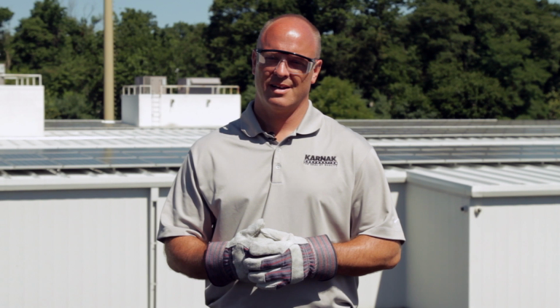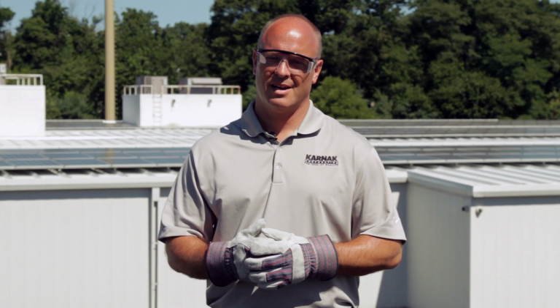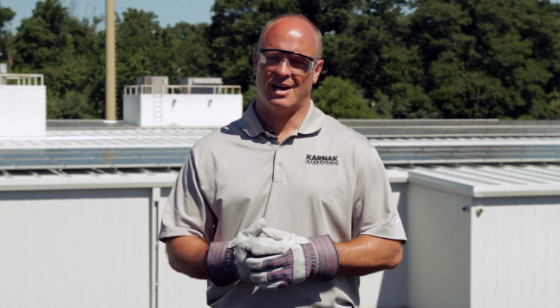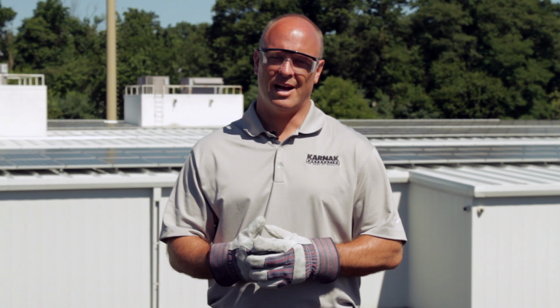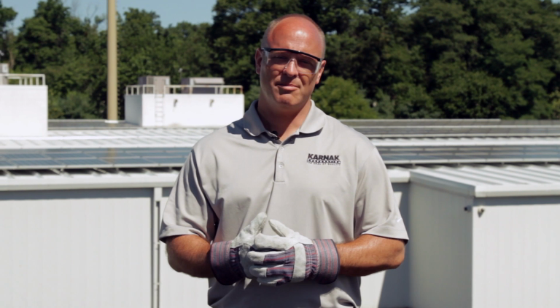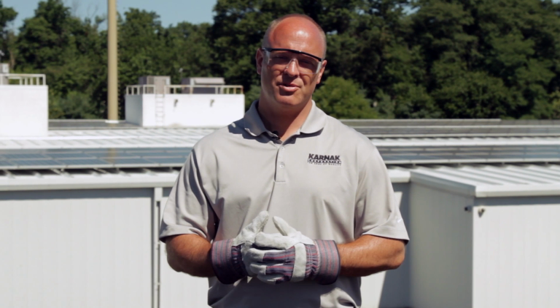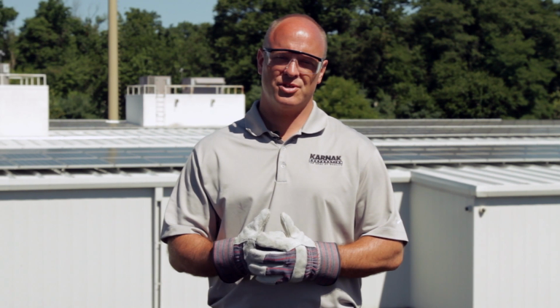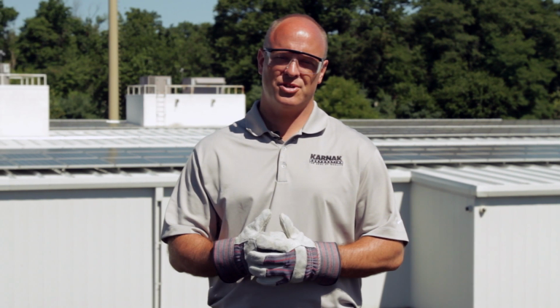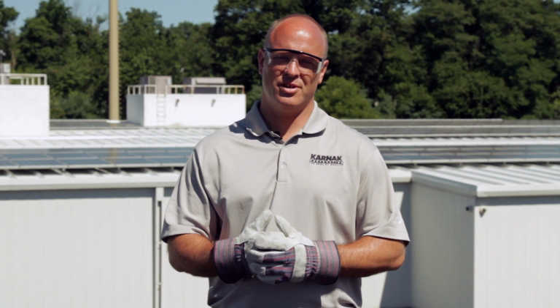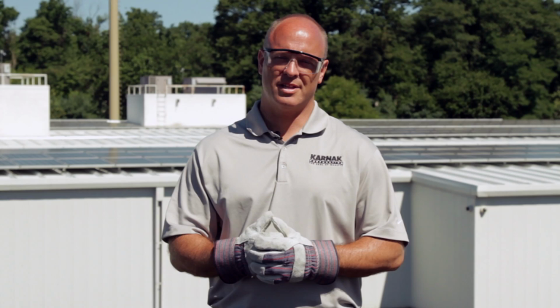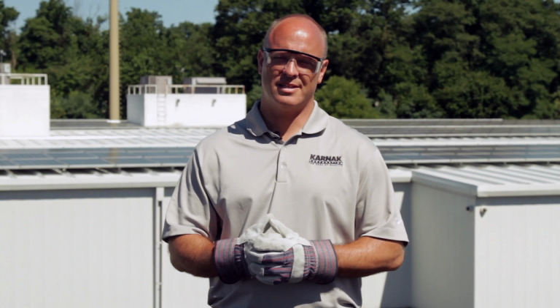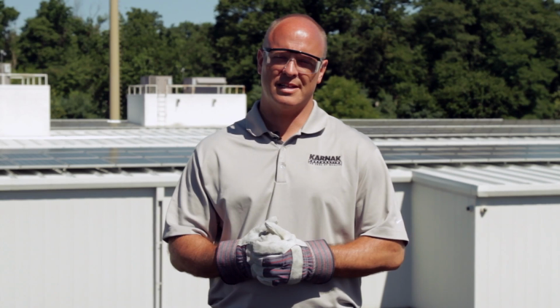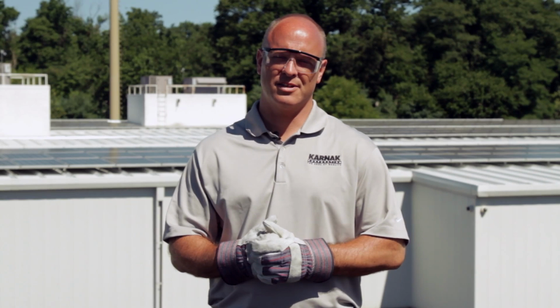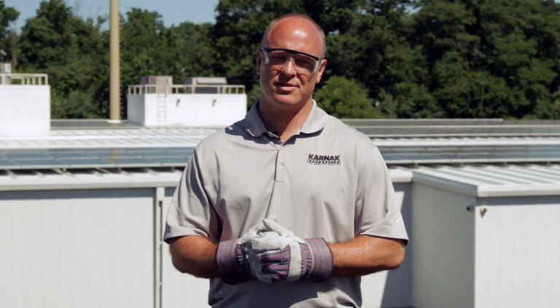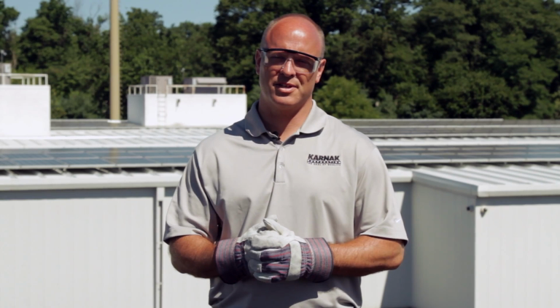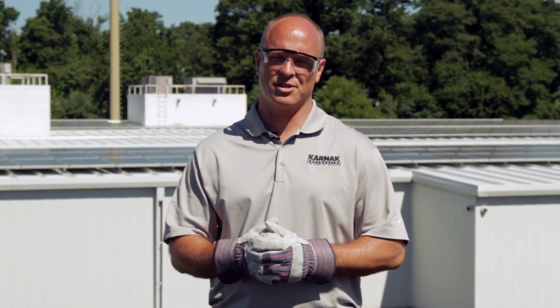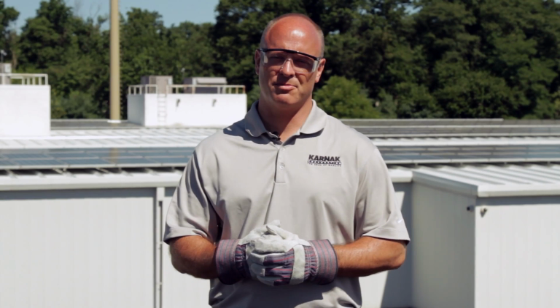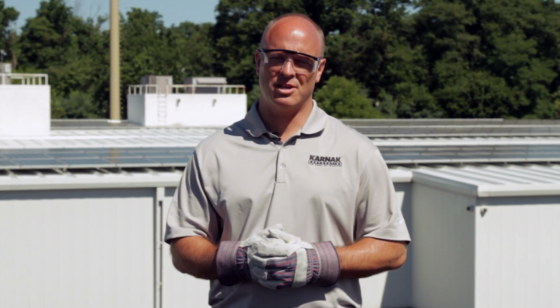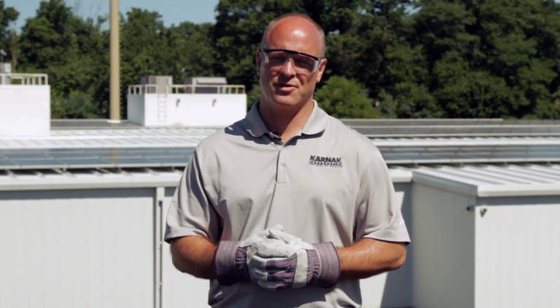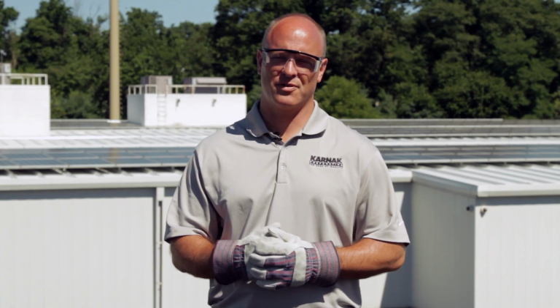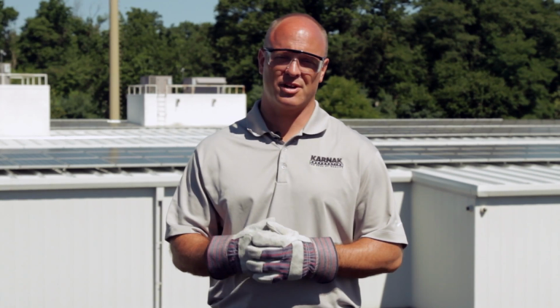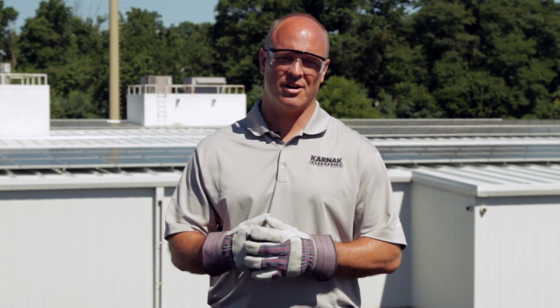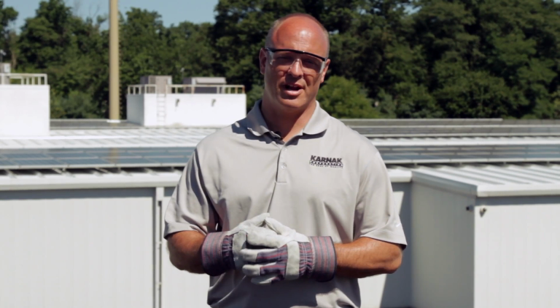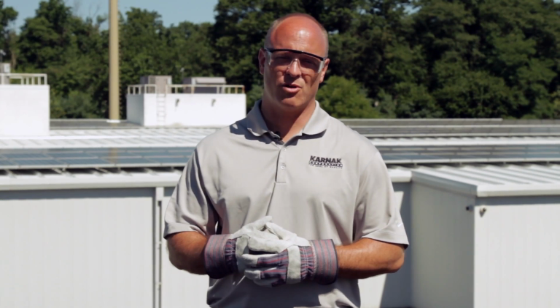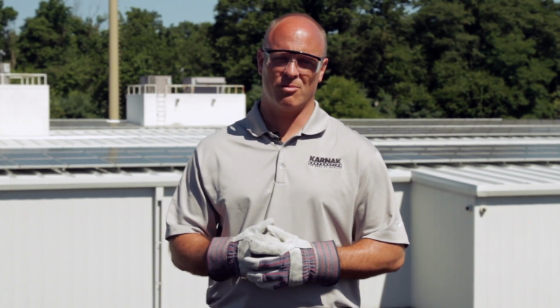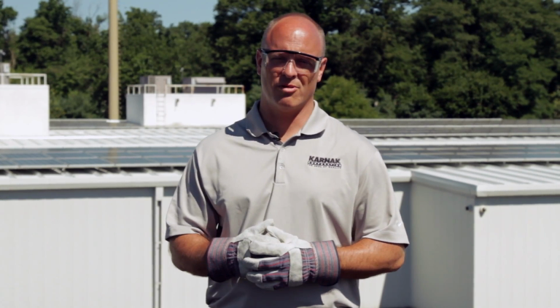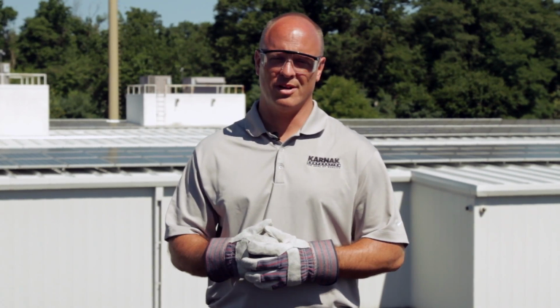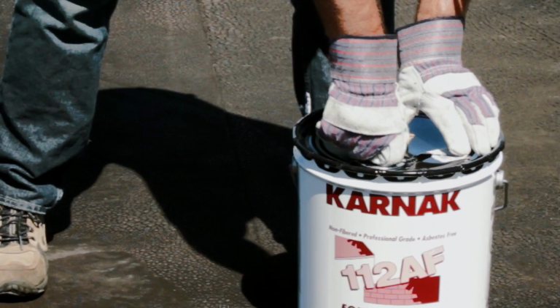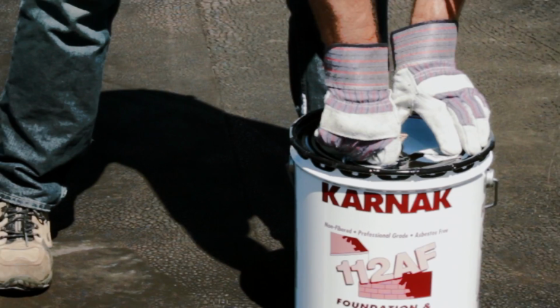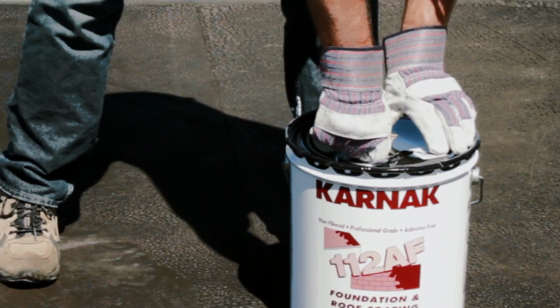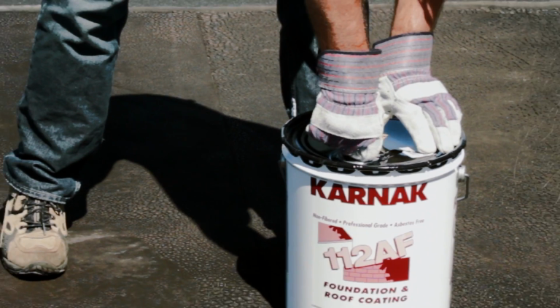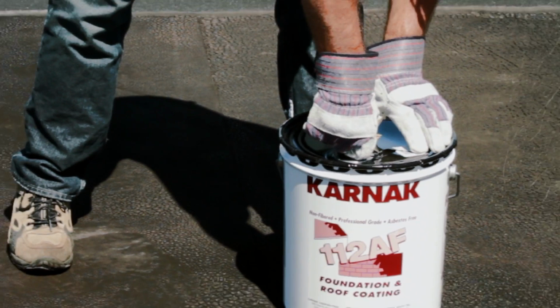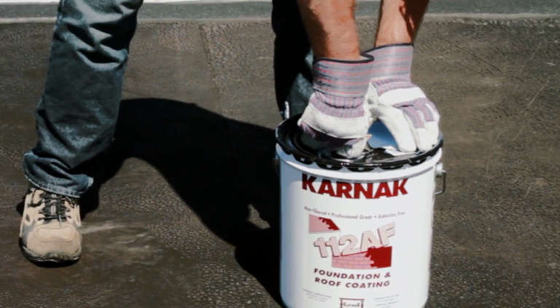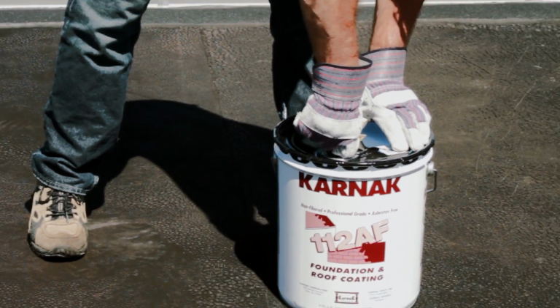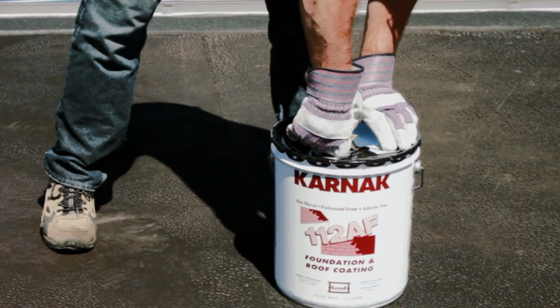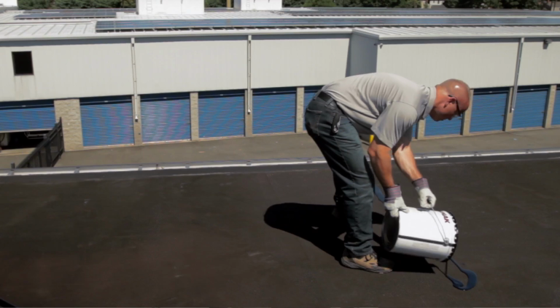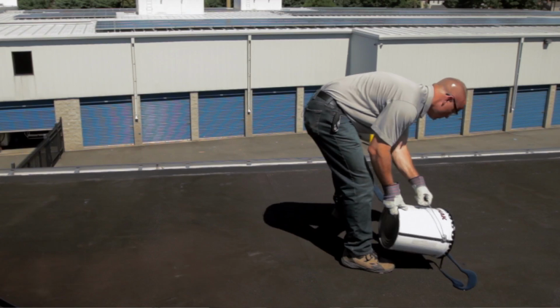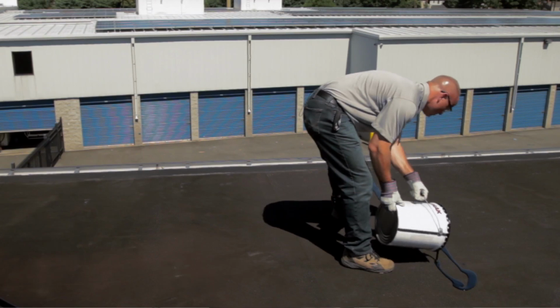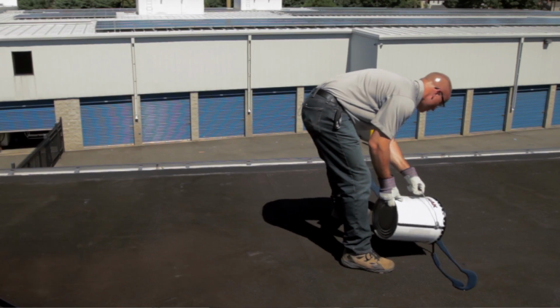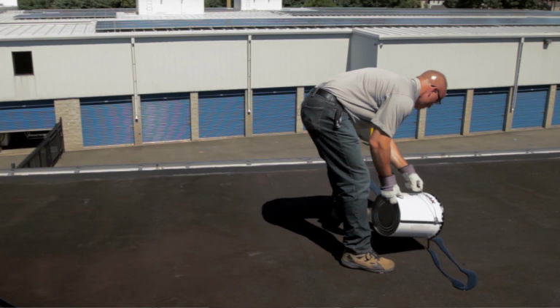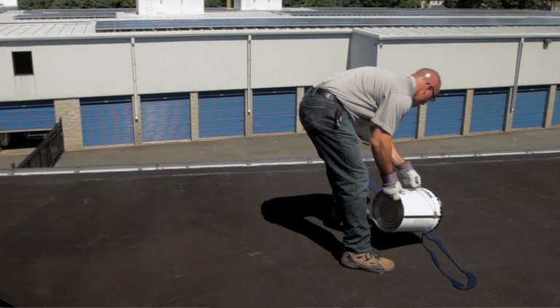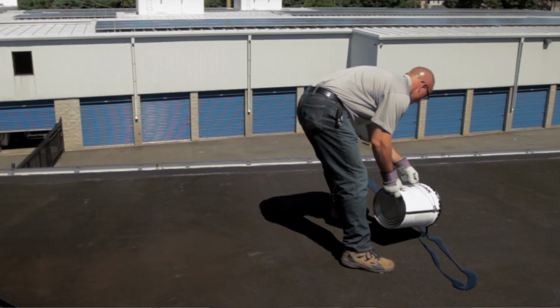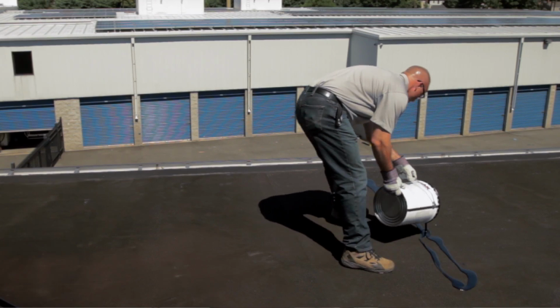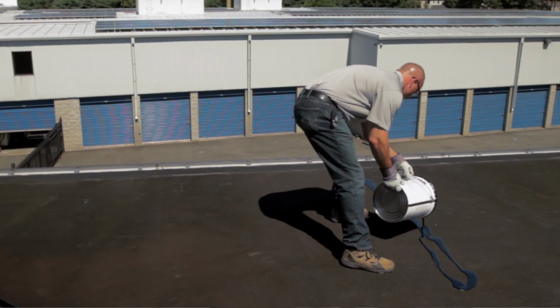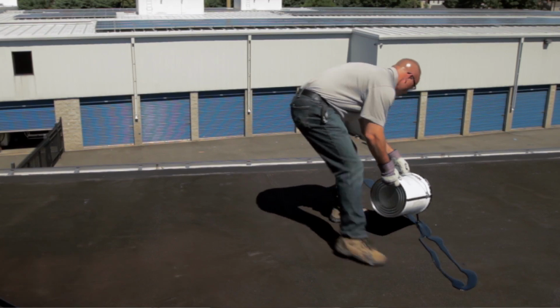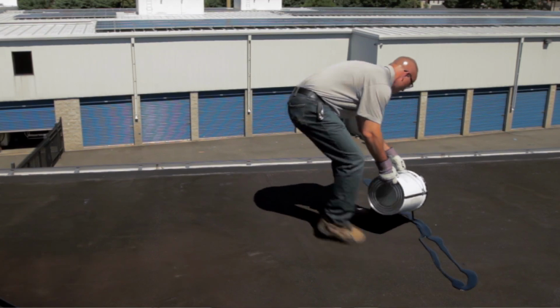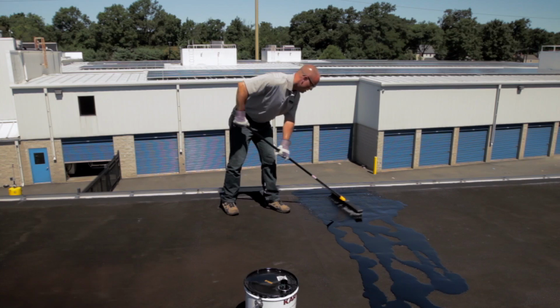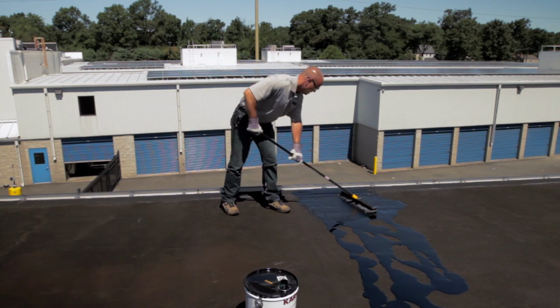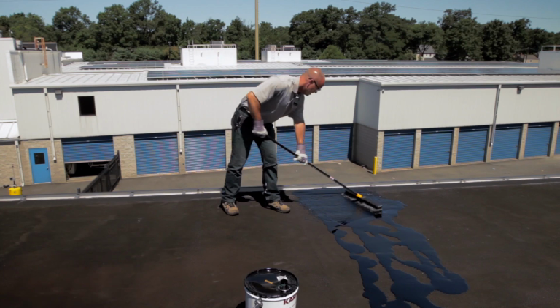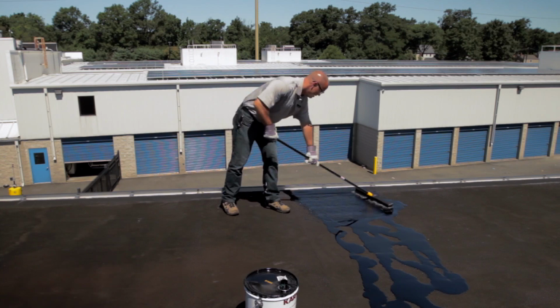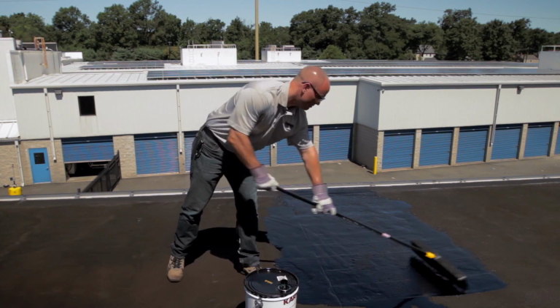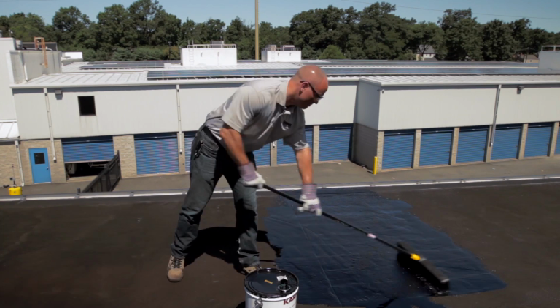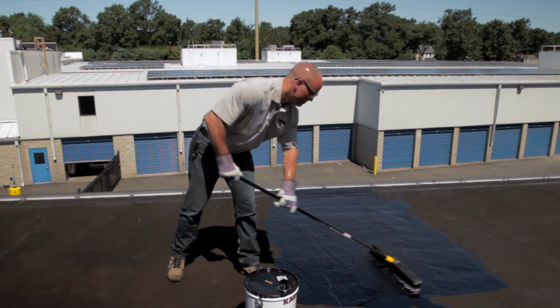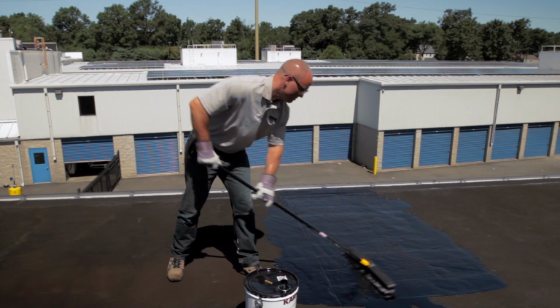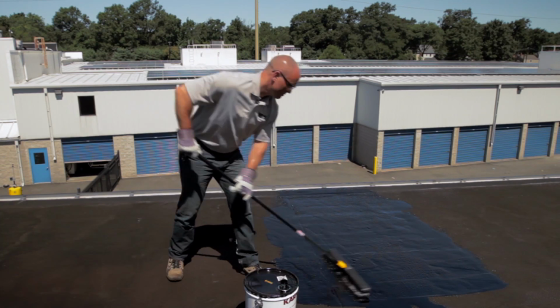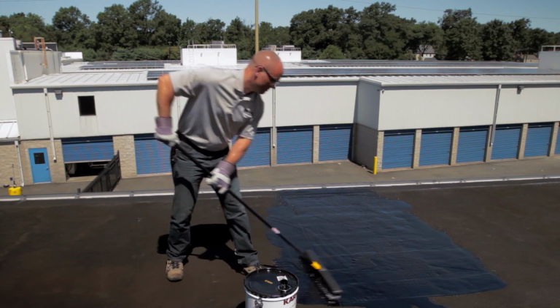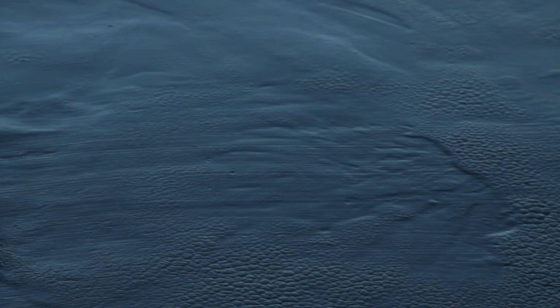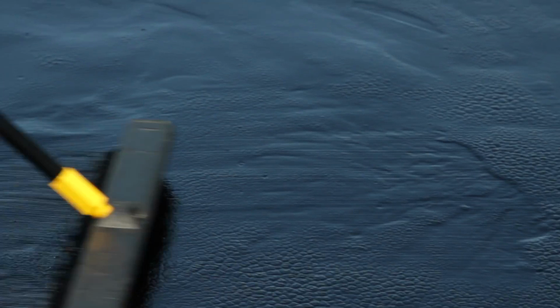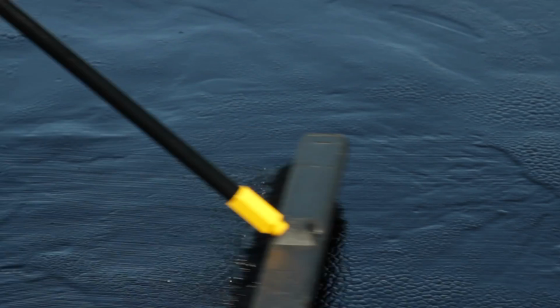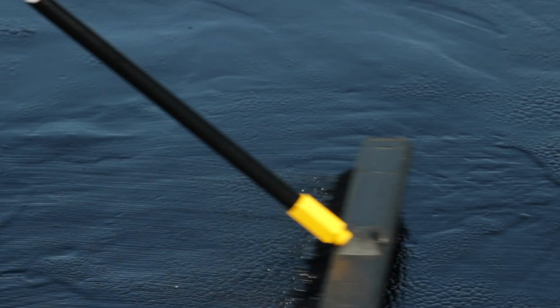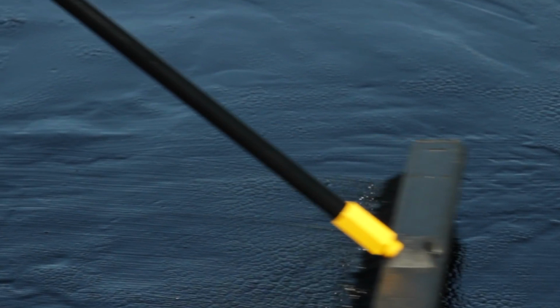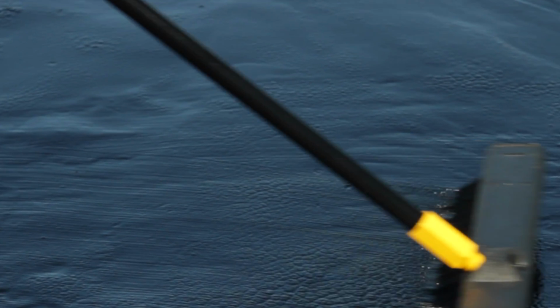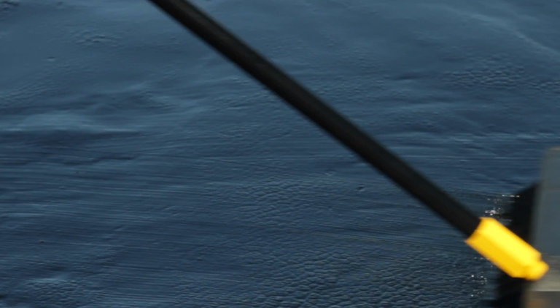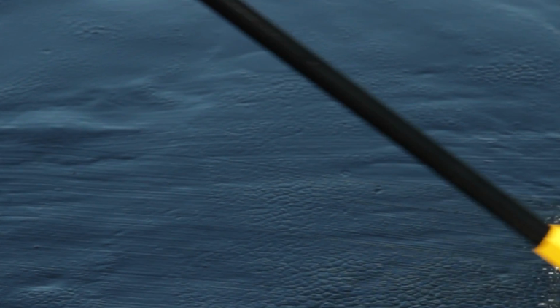Hi, I'm Chris Hudig, the Technical Sales Manager for the Karnak Corporation. I'm here today to talk about Karnak 112AF Foundation and Roof Coating.